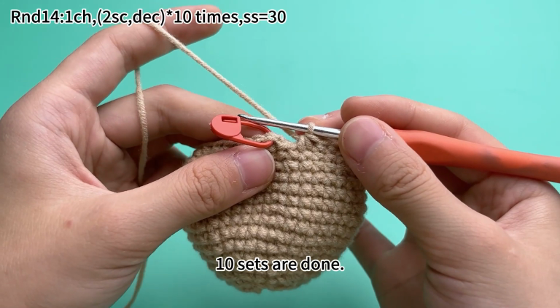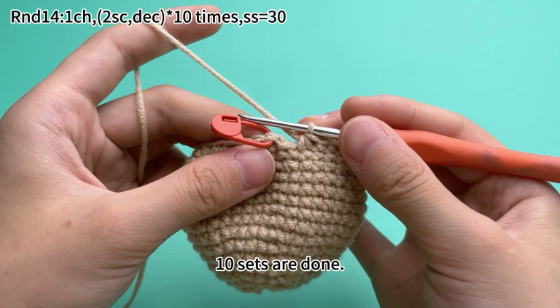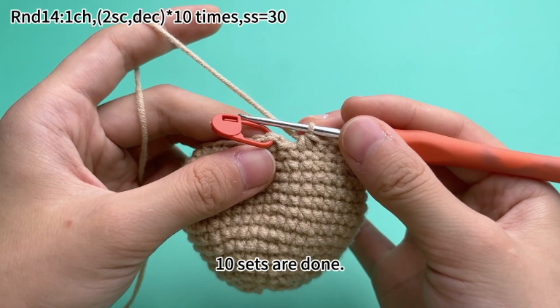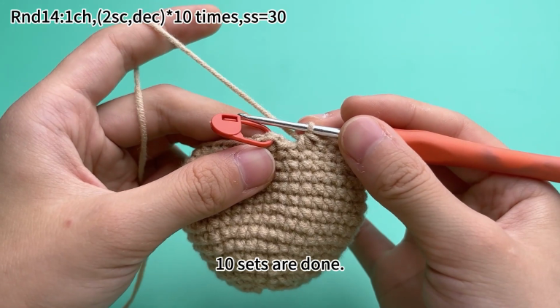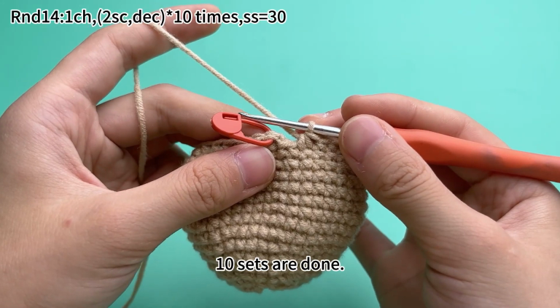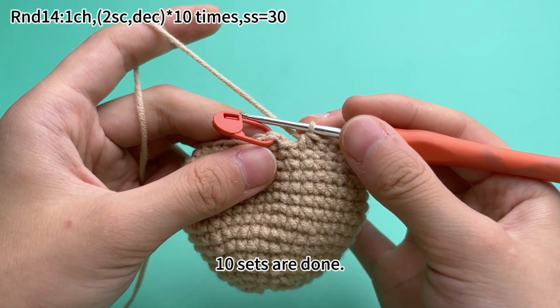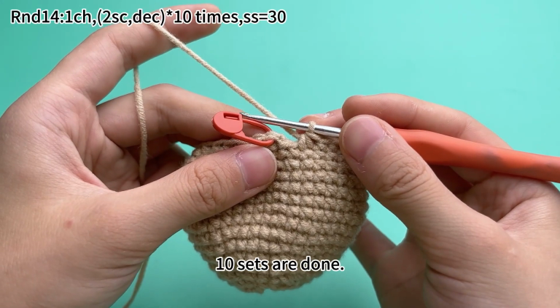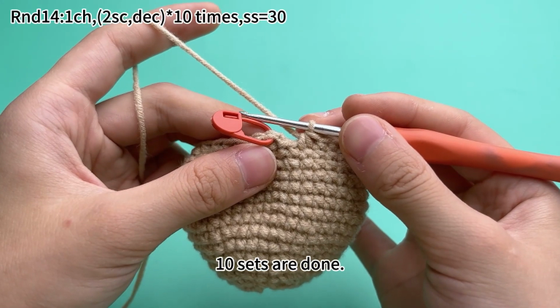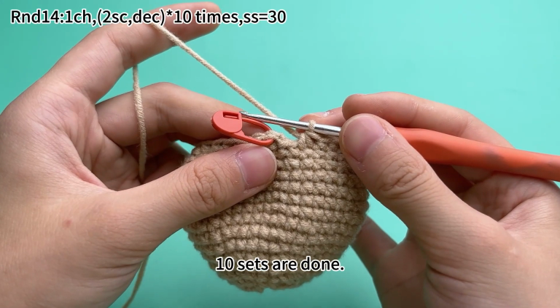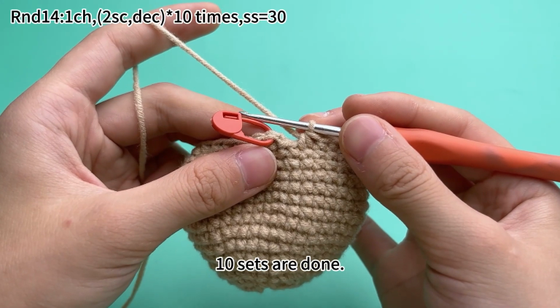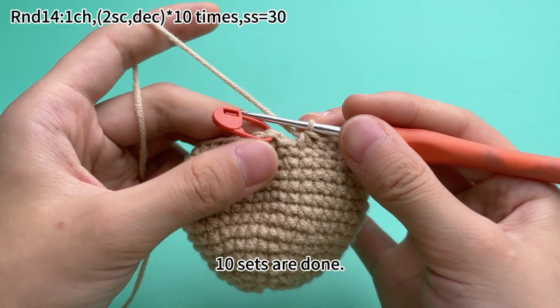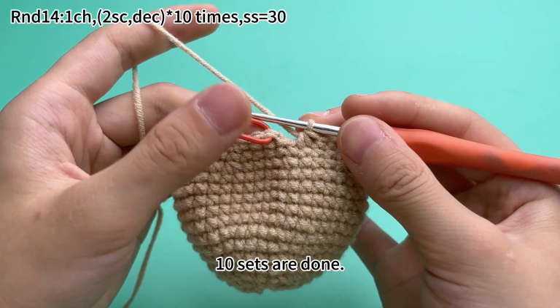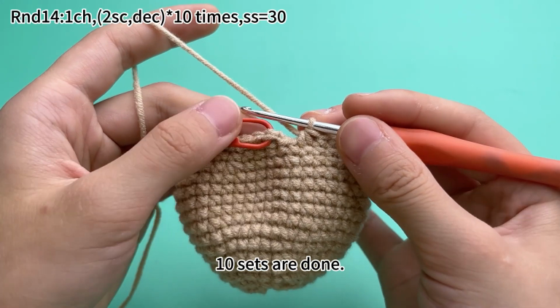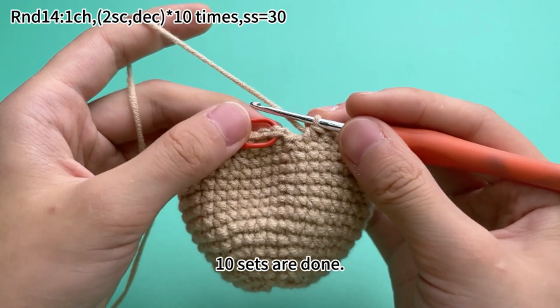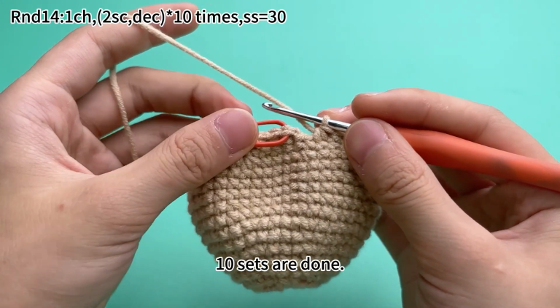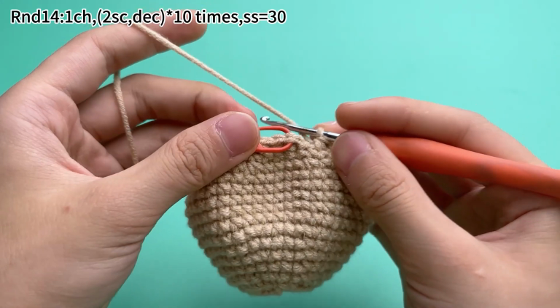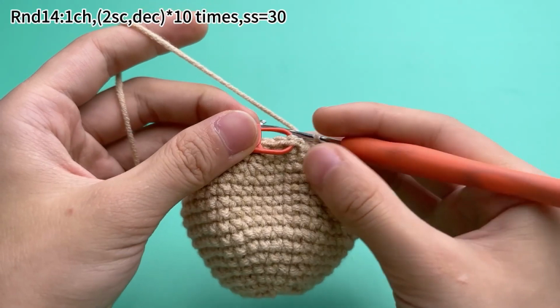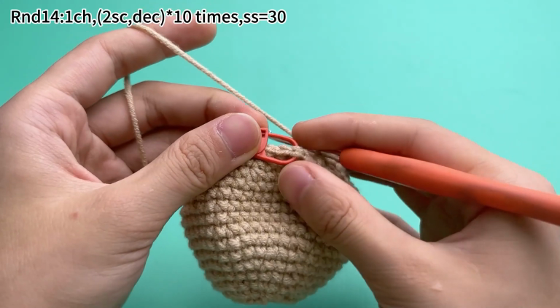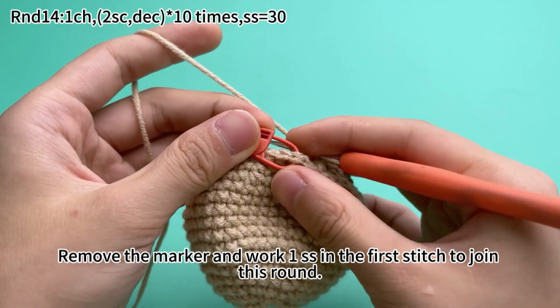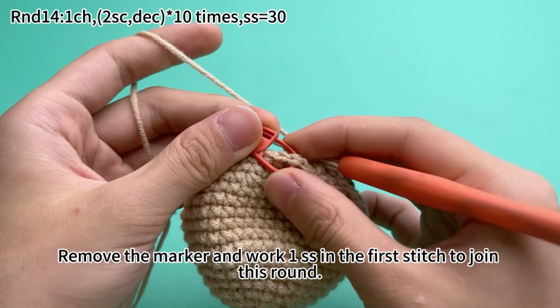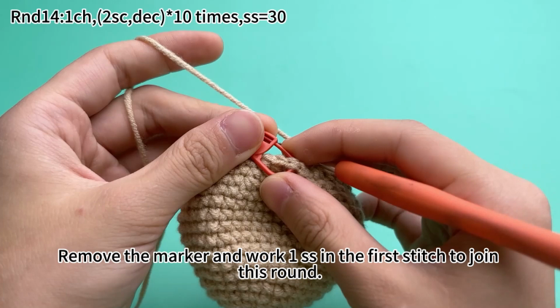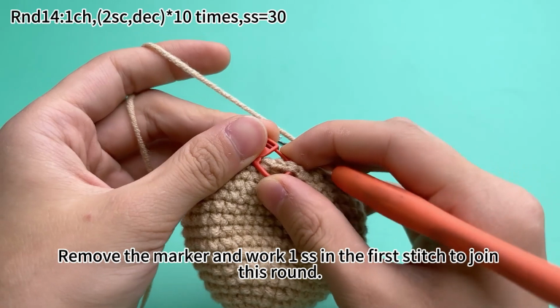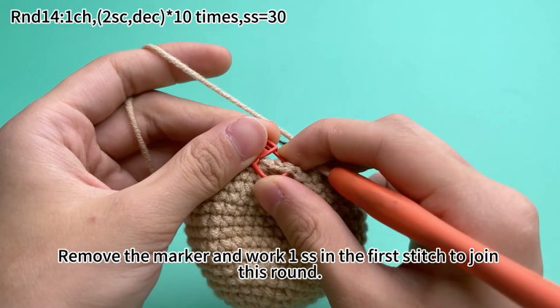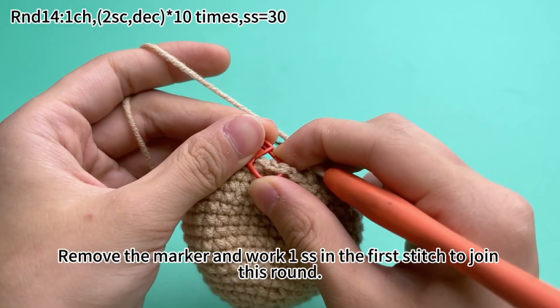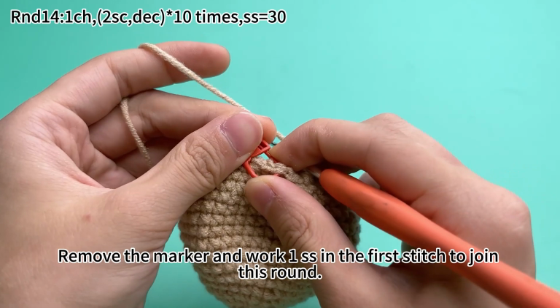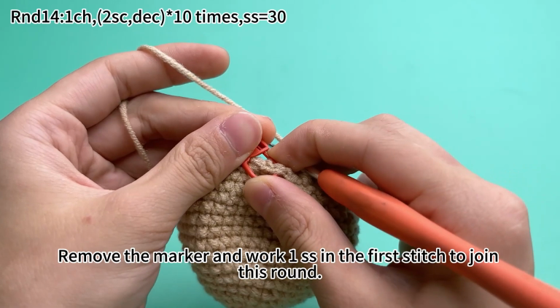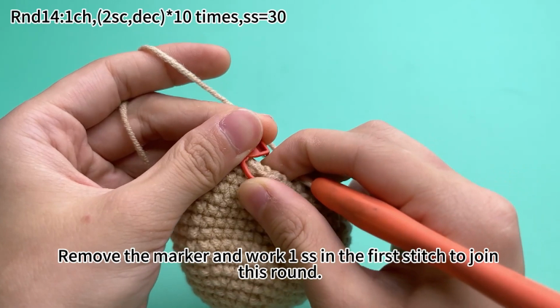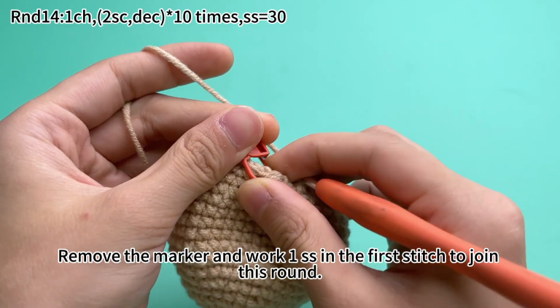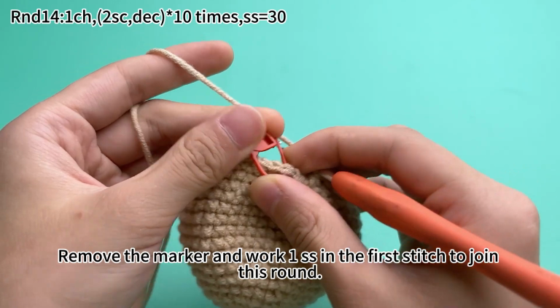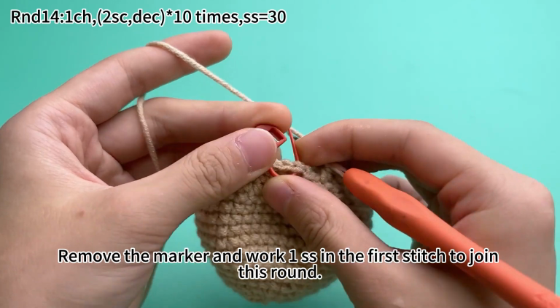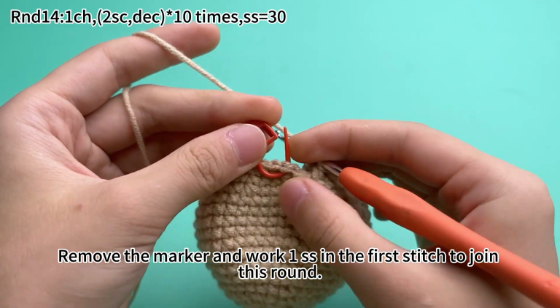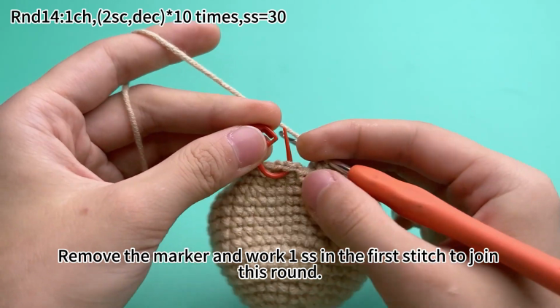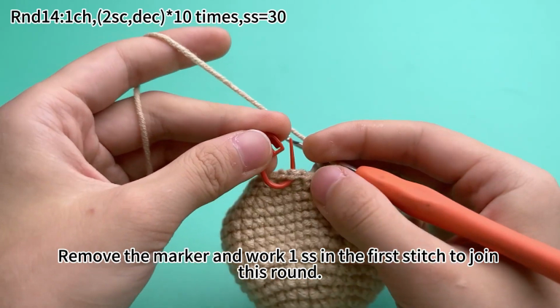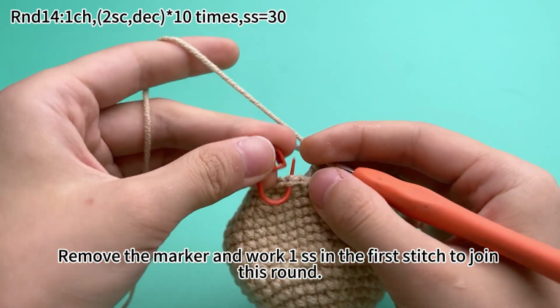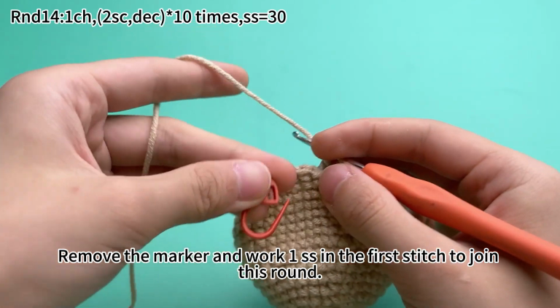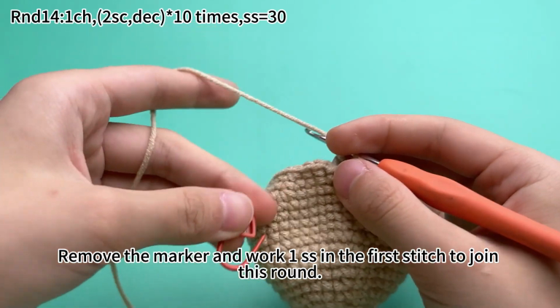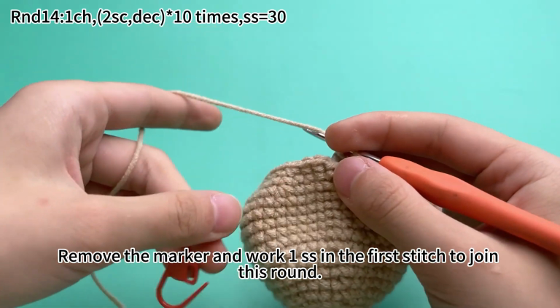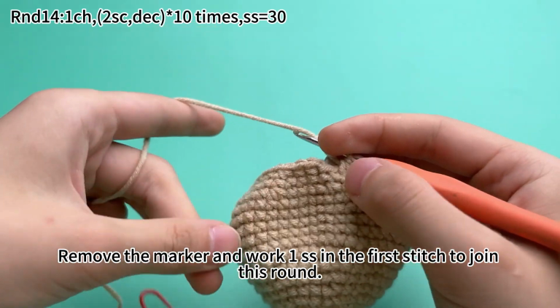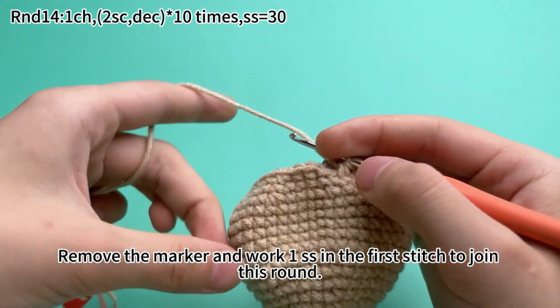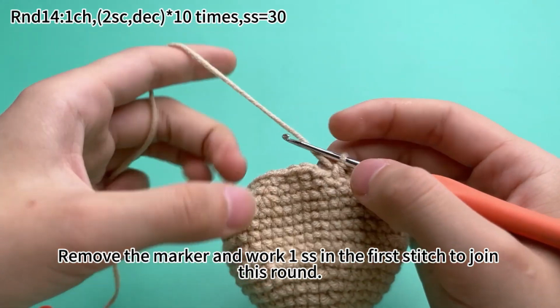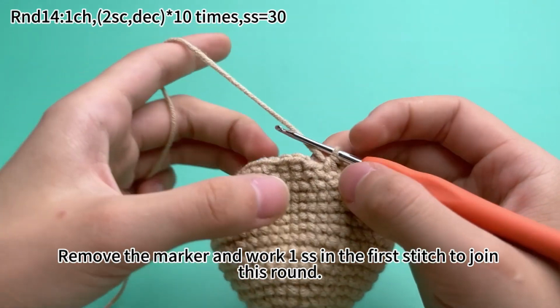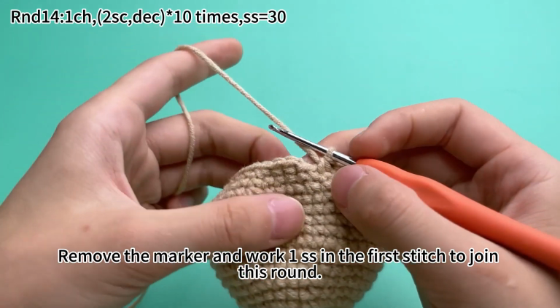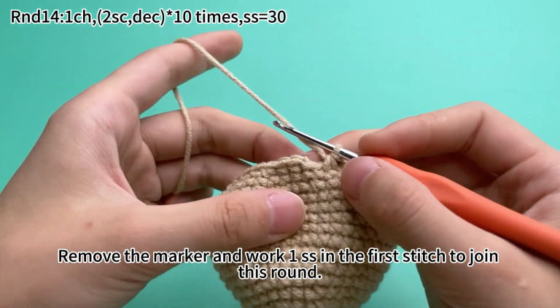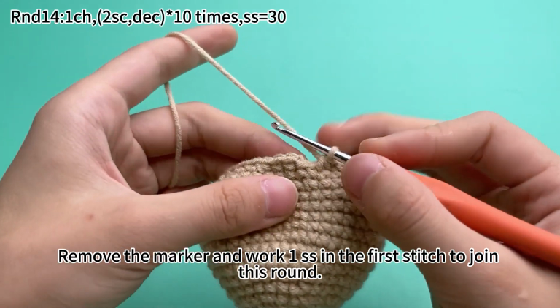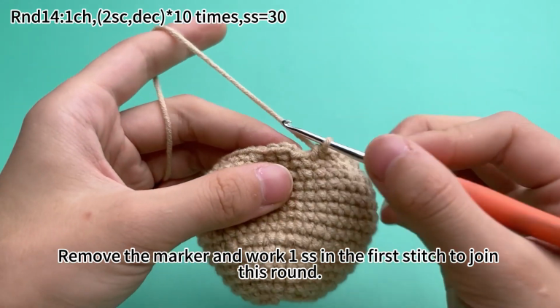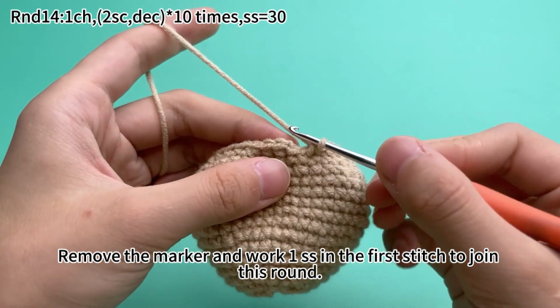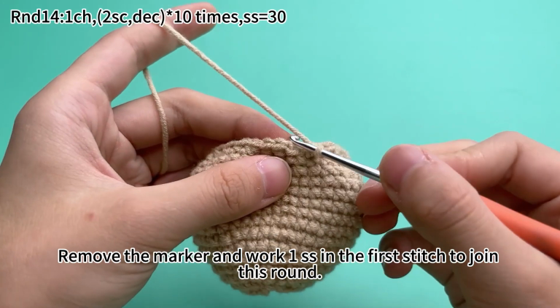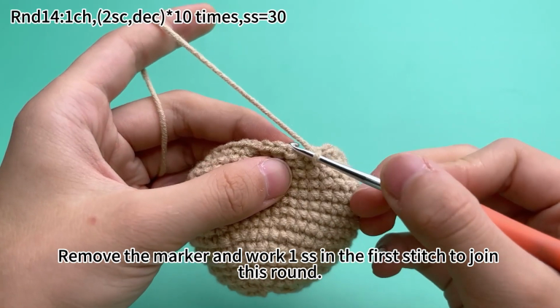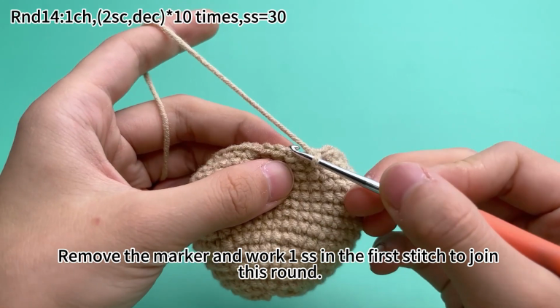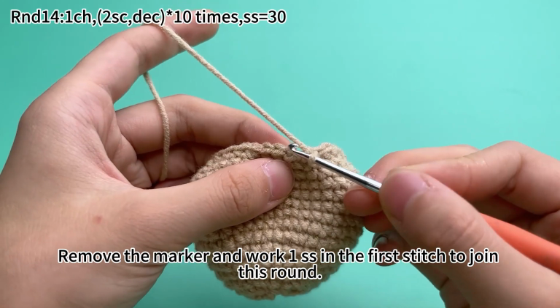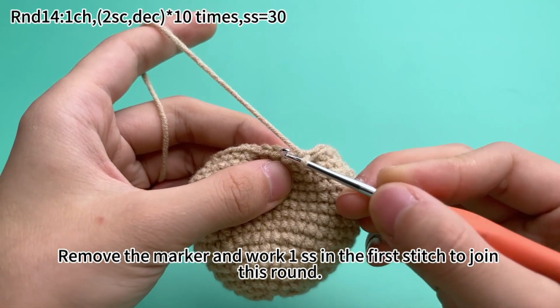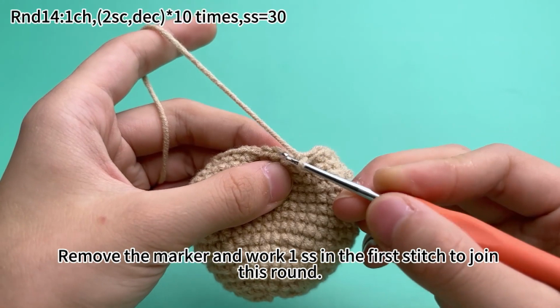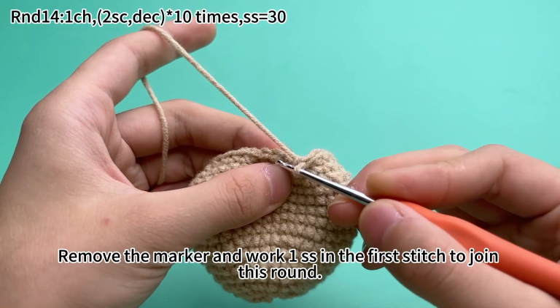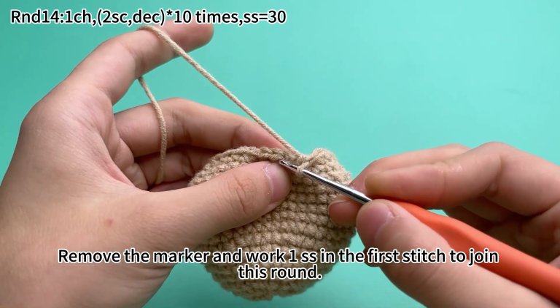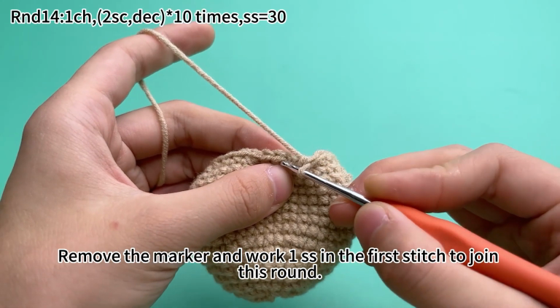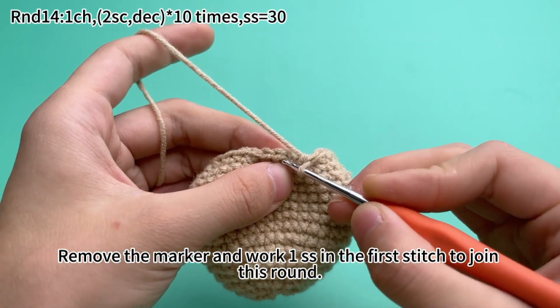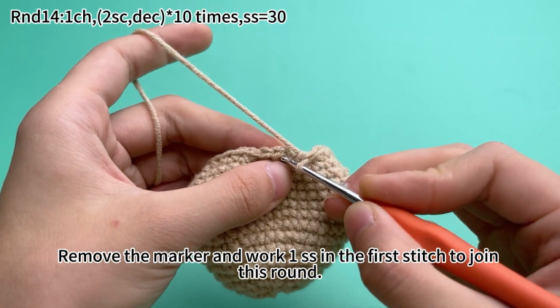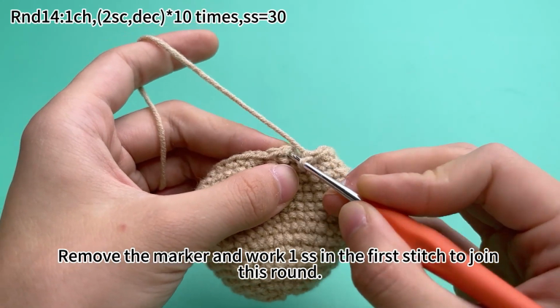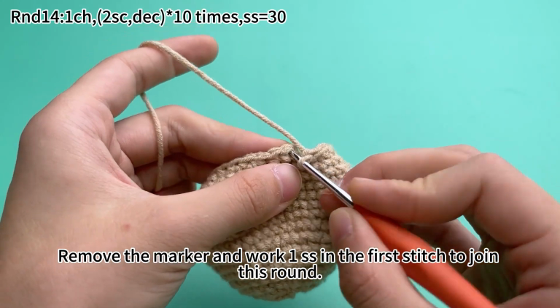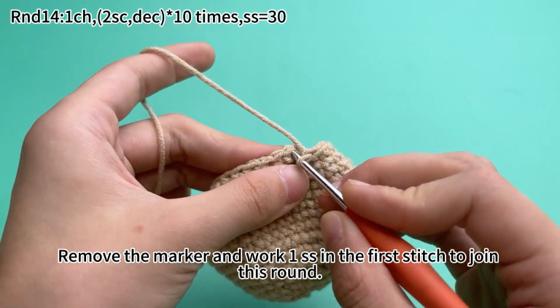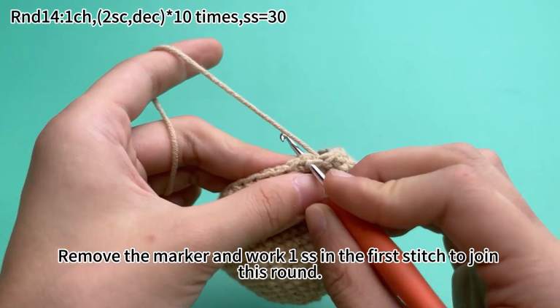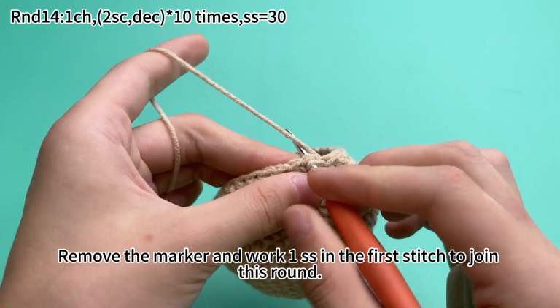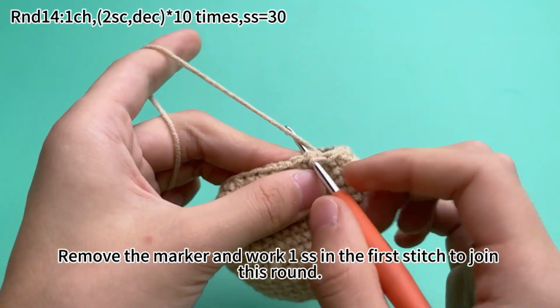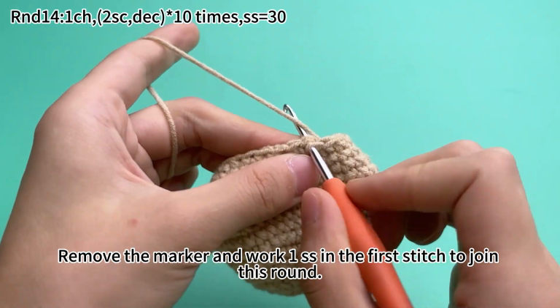Ten sets are done. Remove the marker and put one slip stitch in the first stitch to join this round.